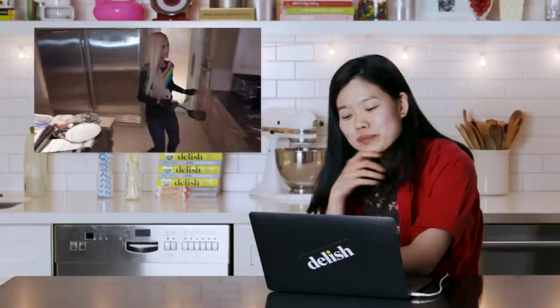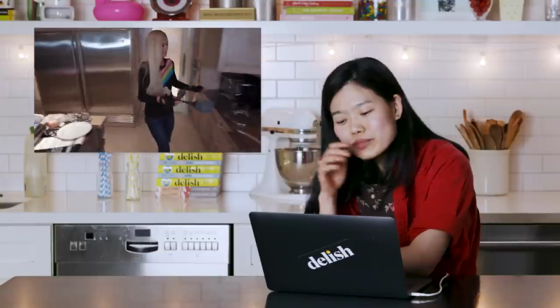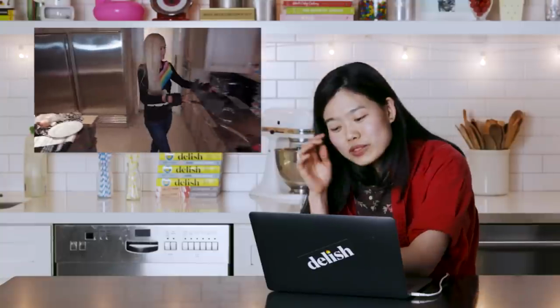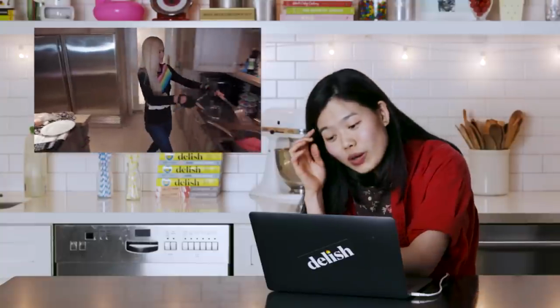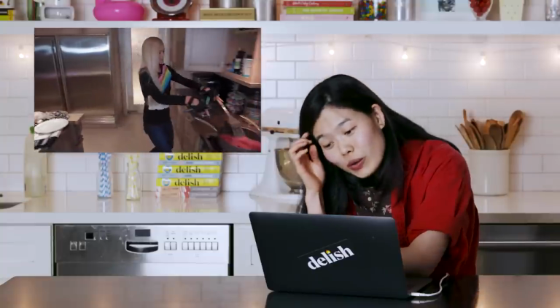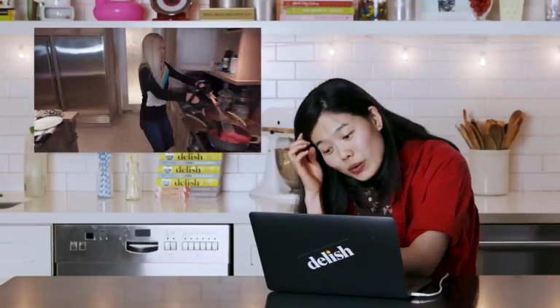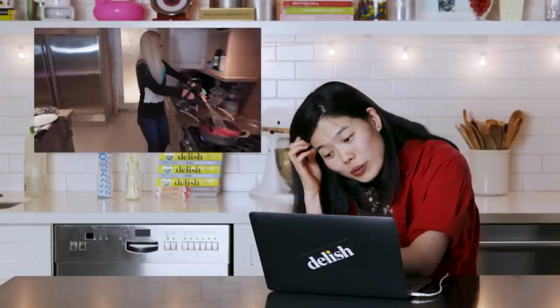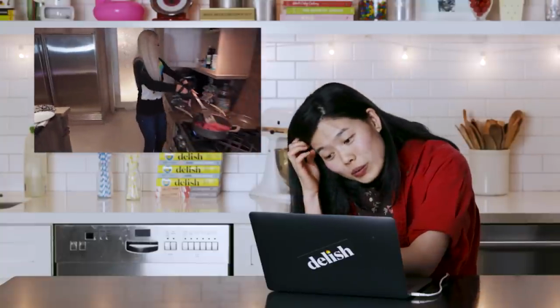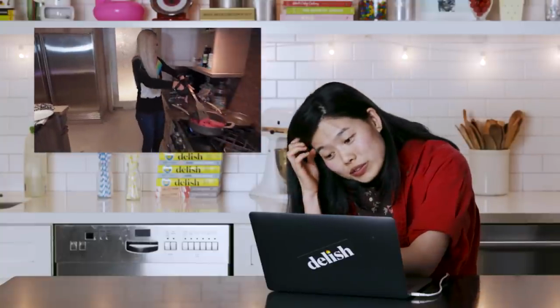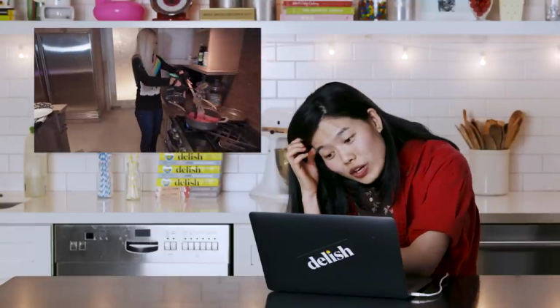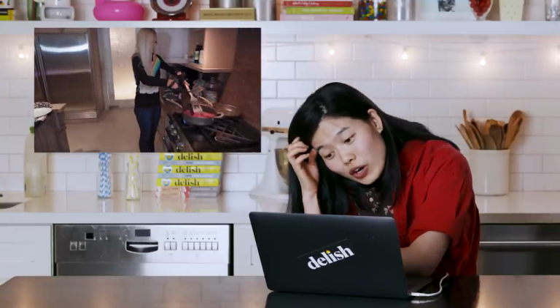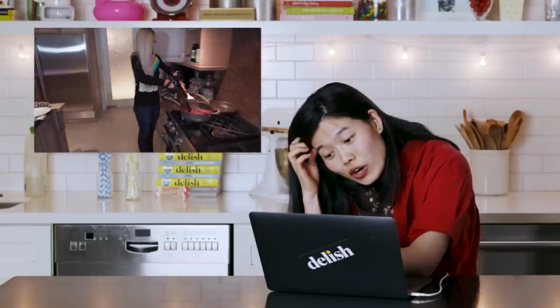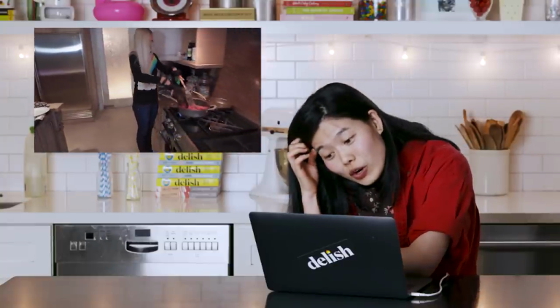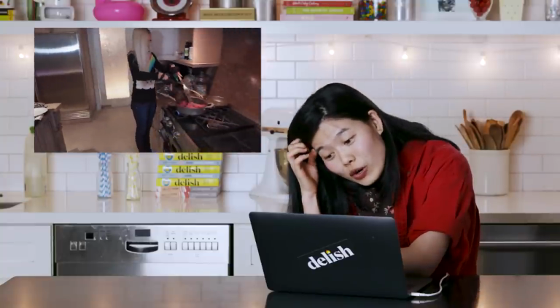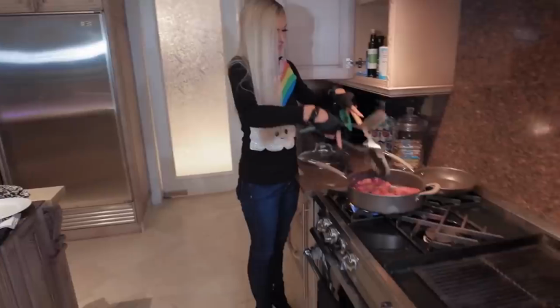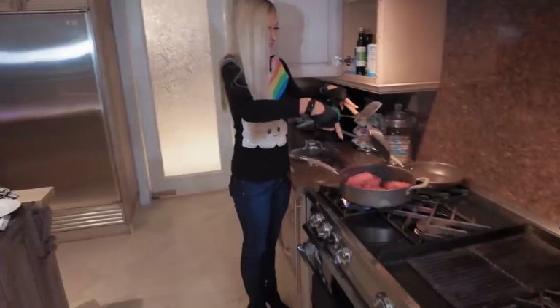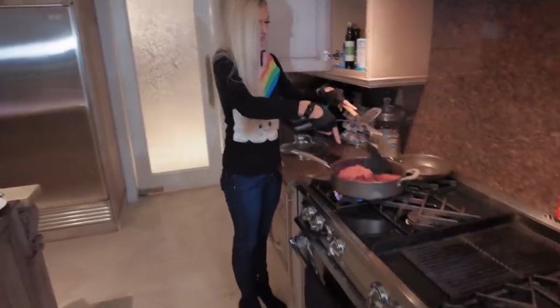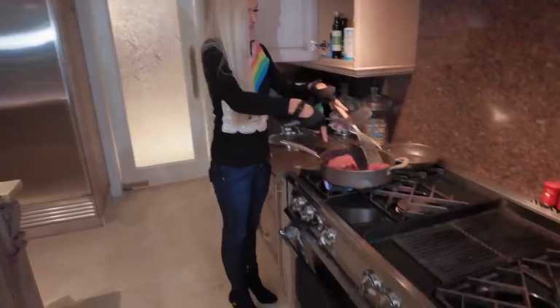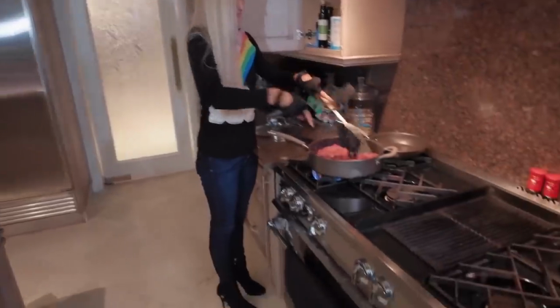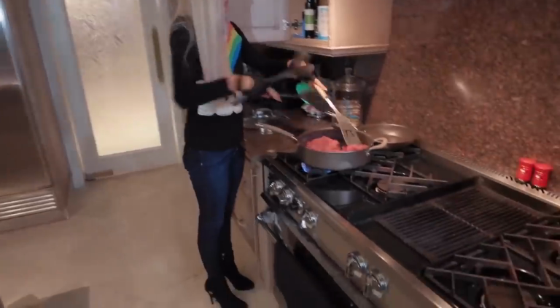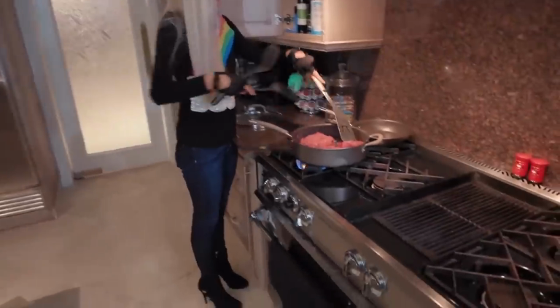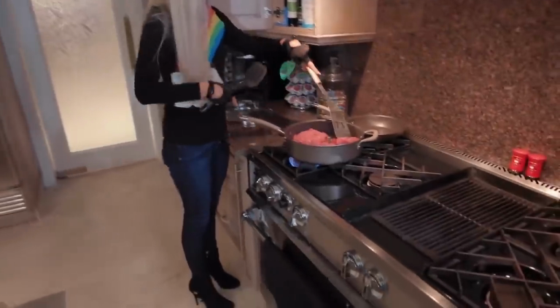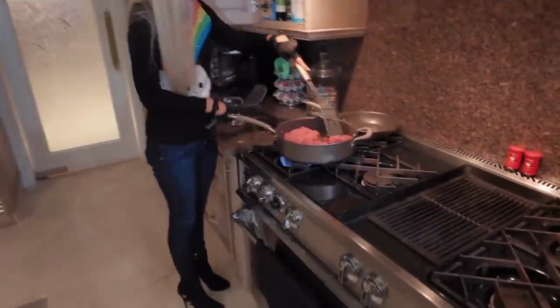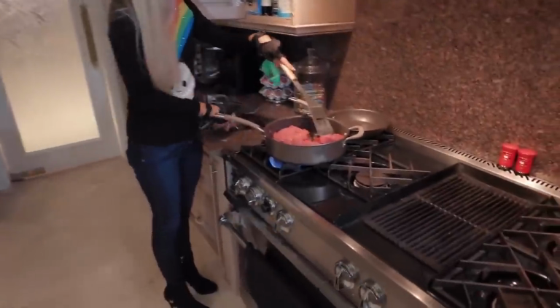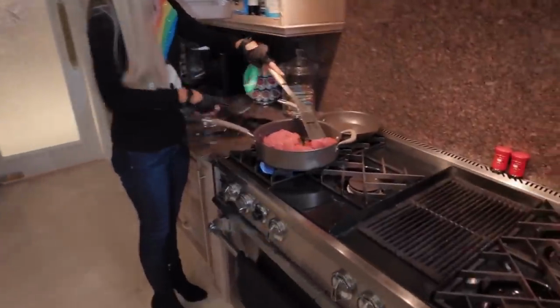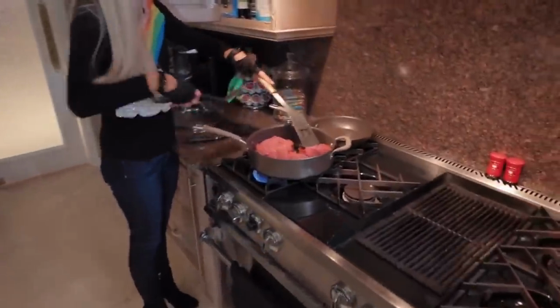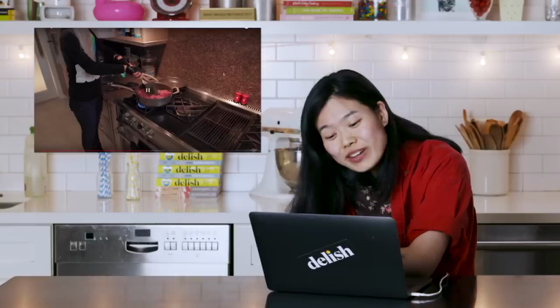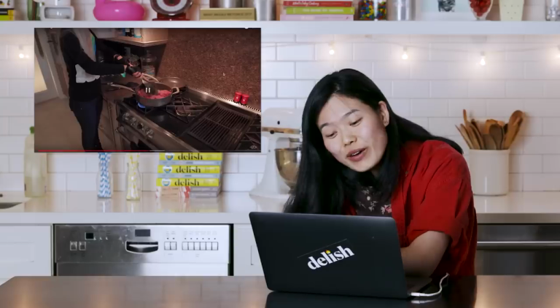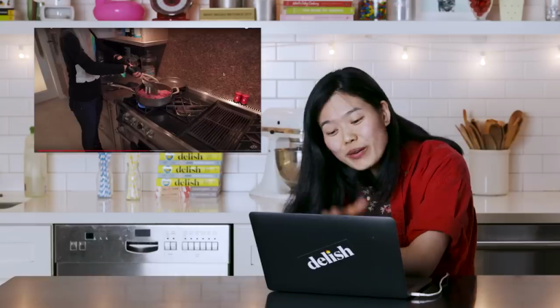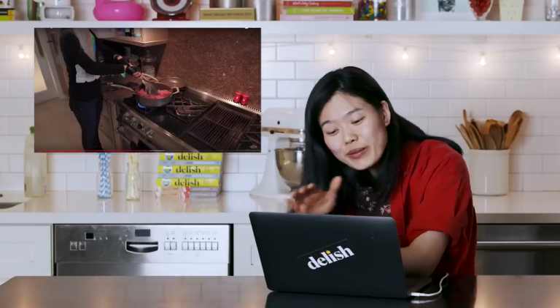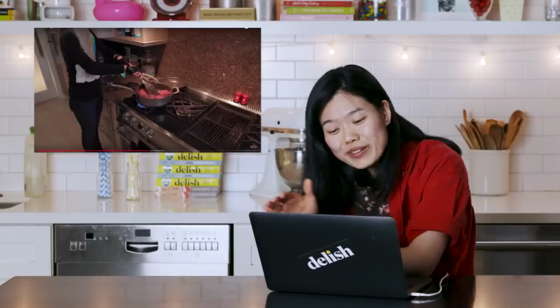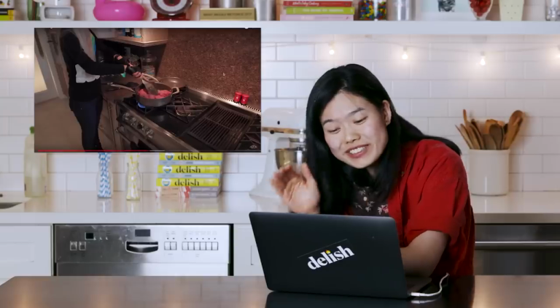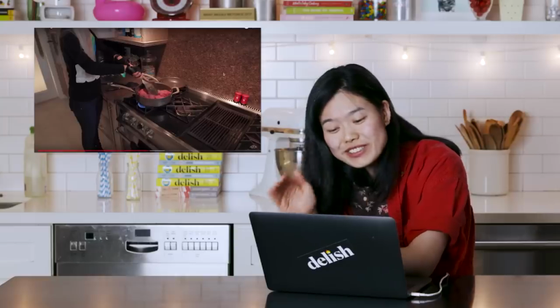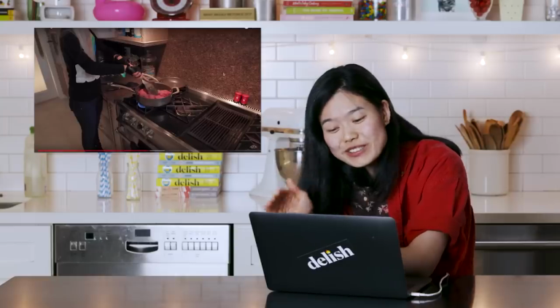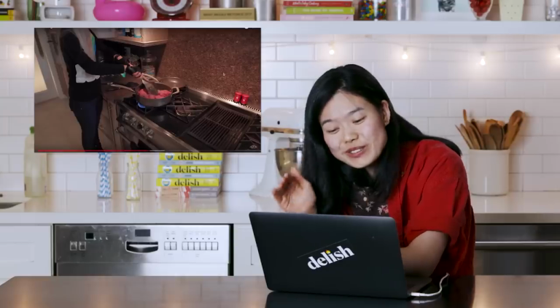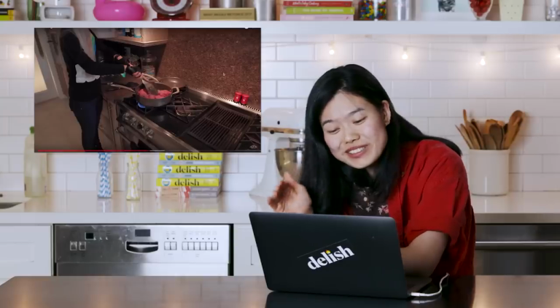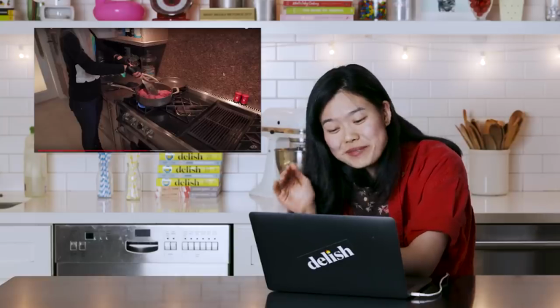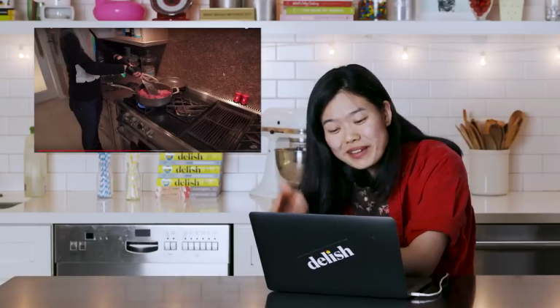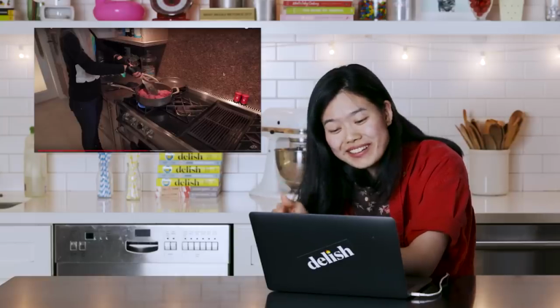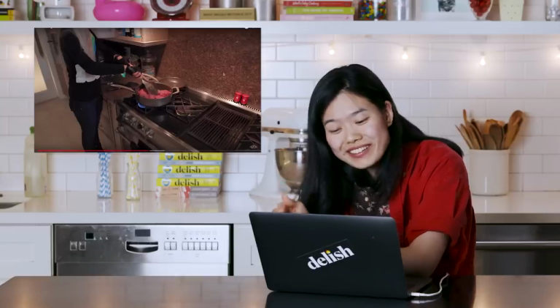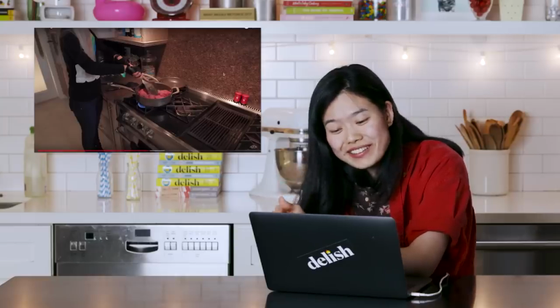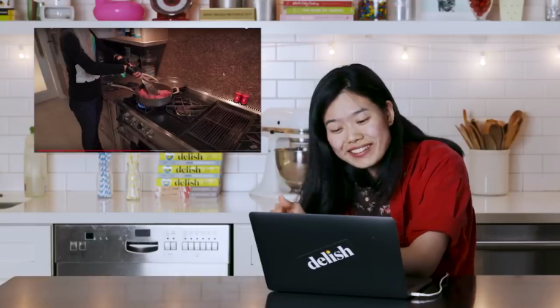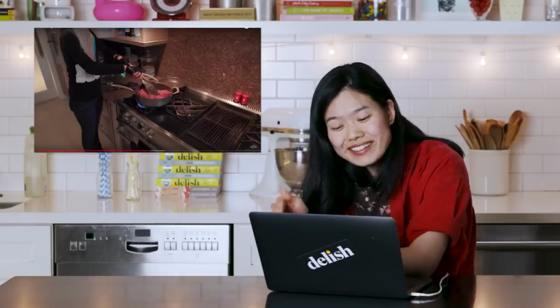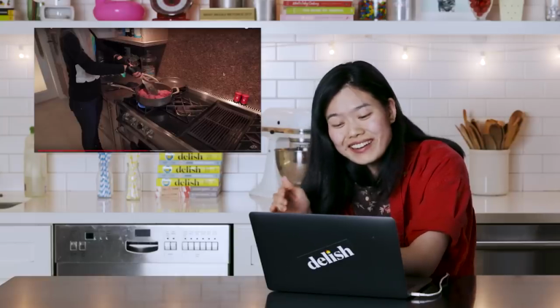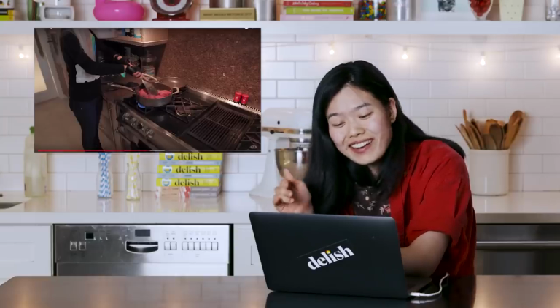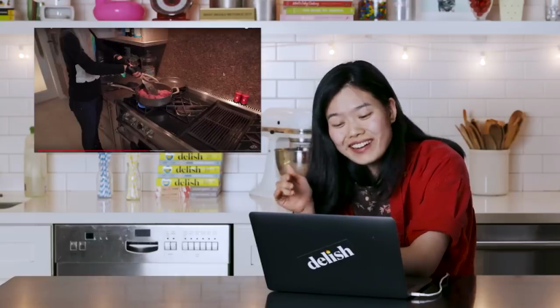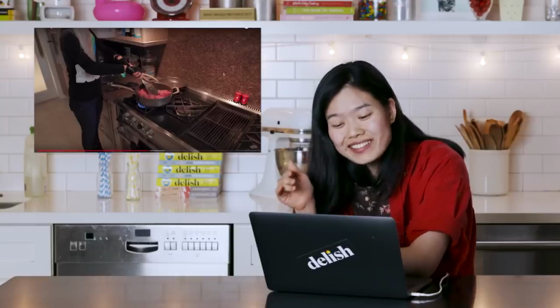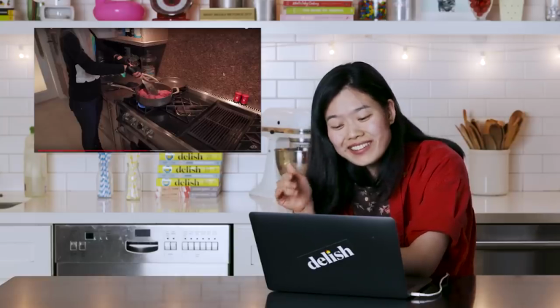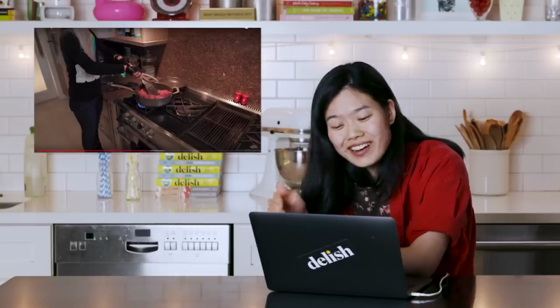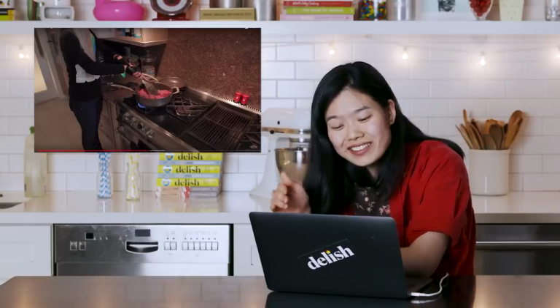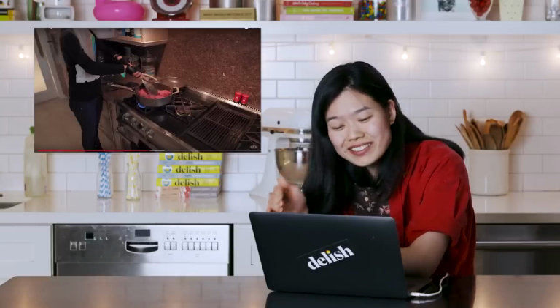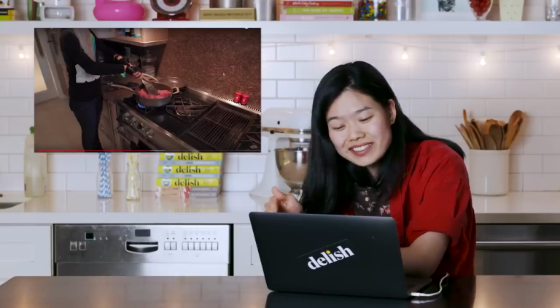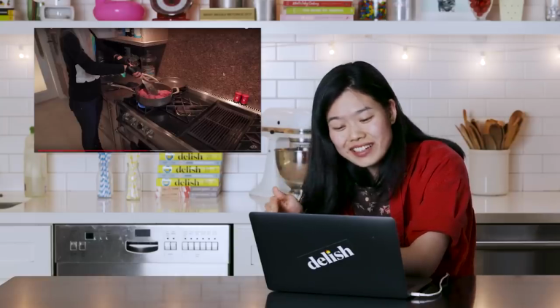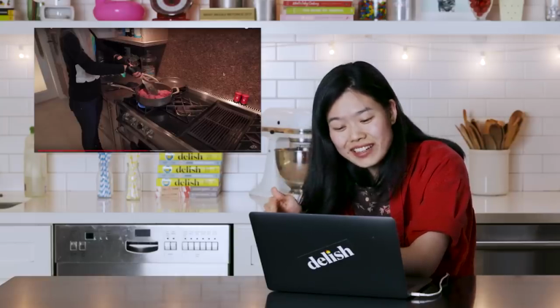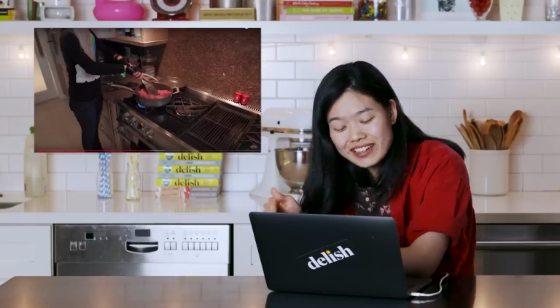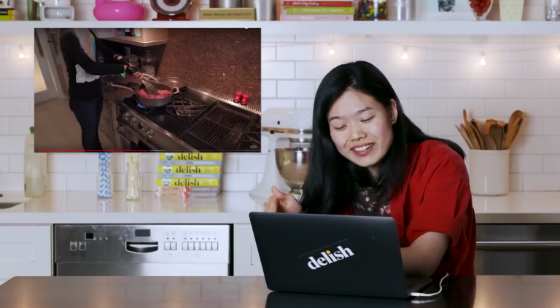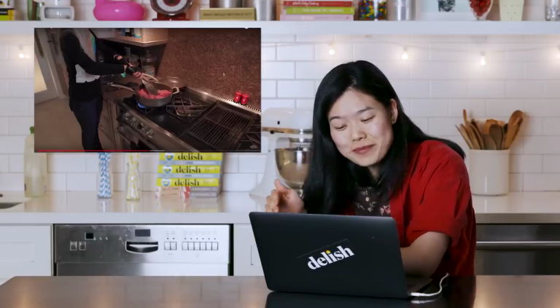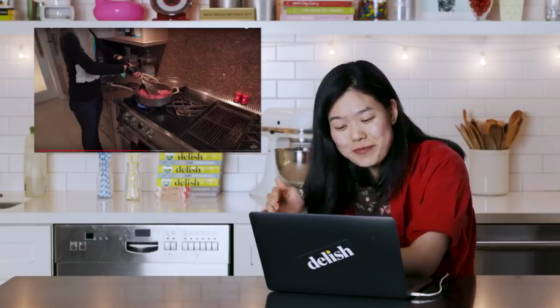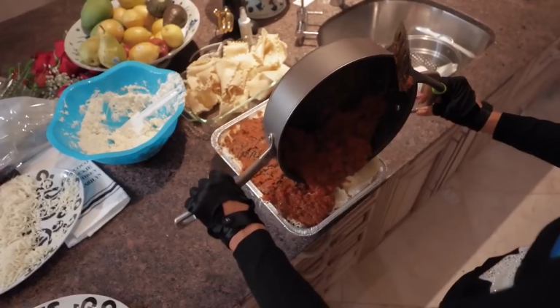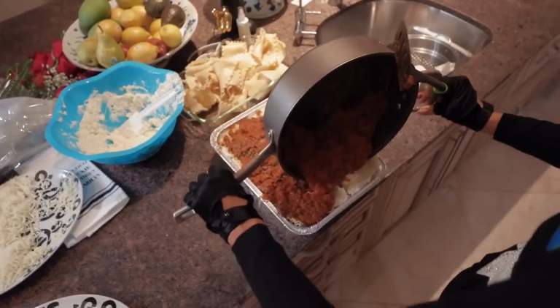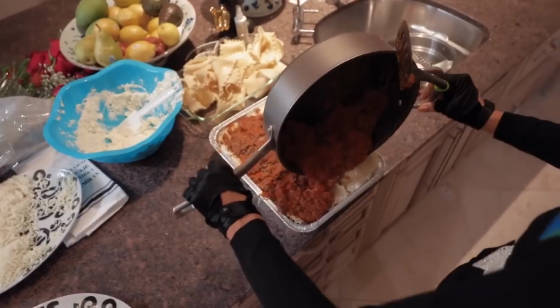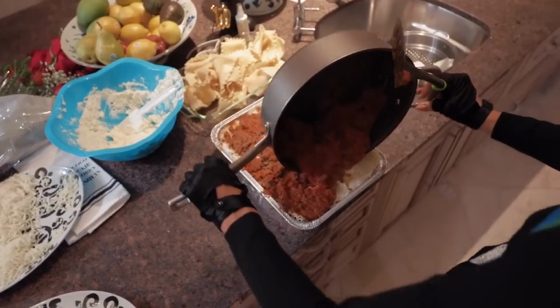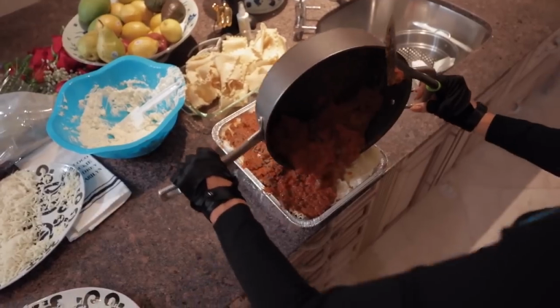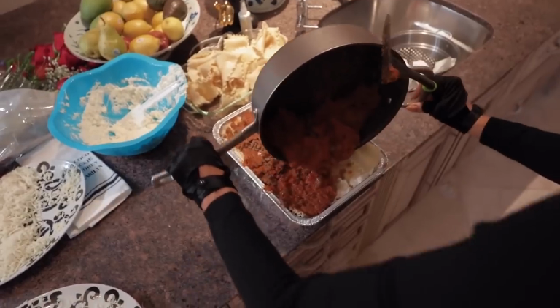No, no, no! She's using metal on non-stick. Oh my God.